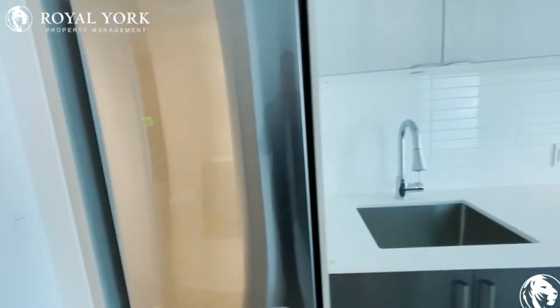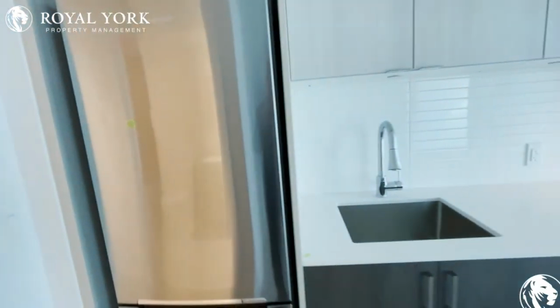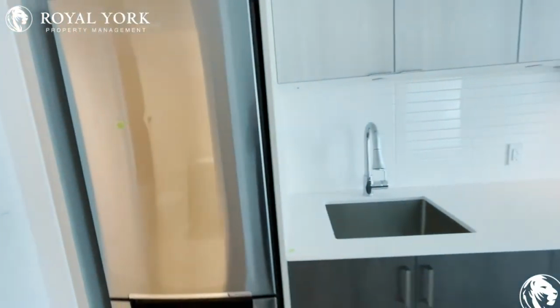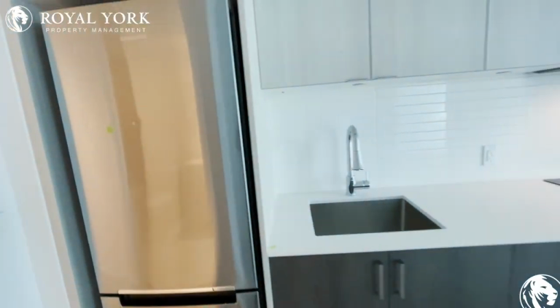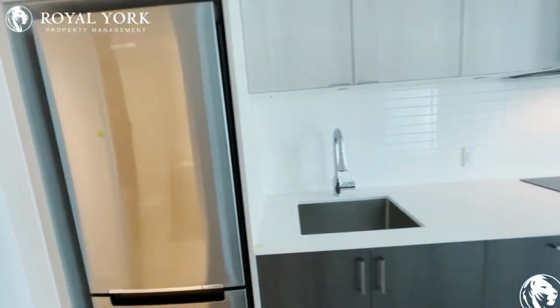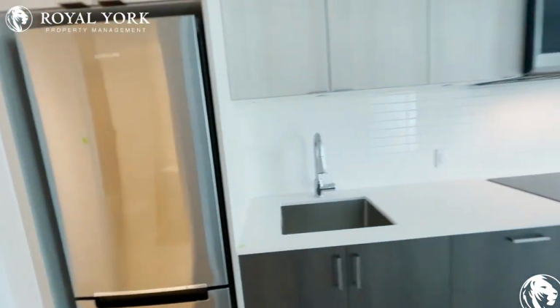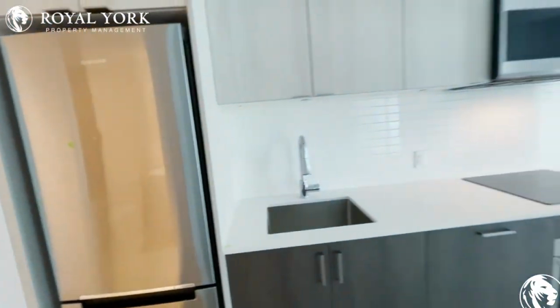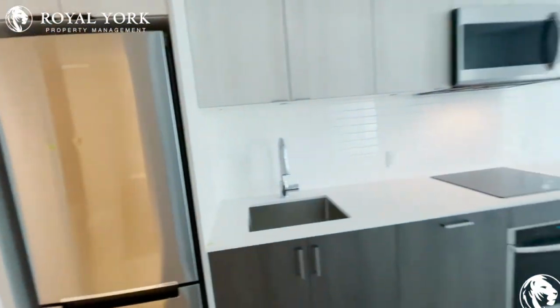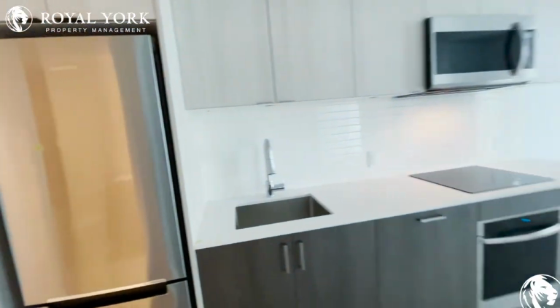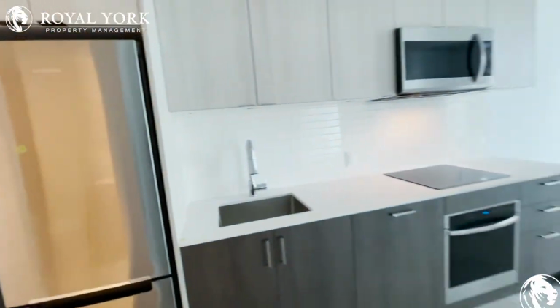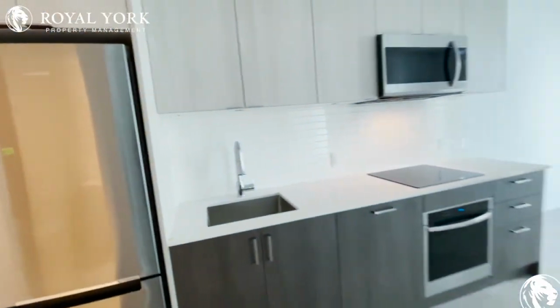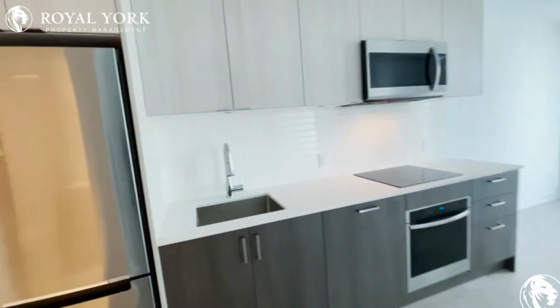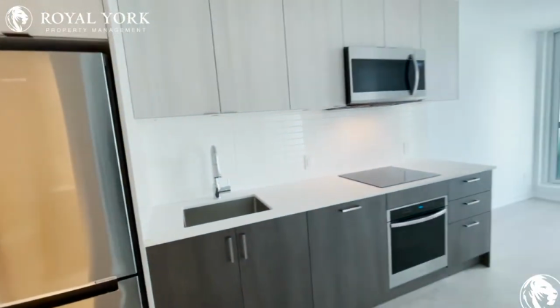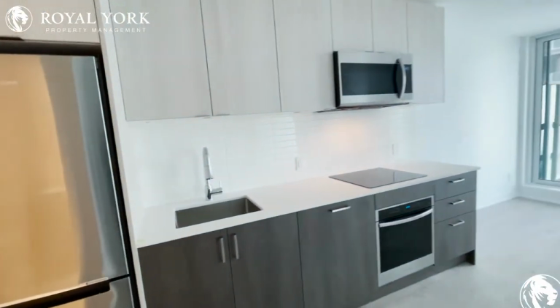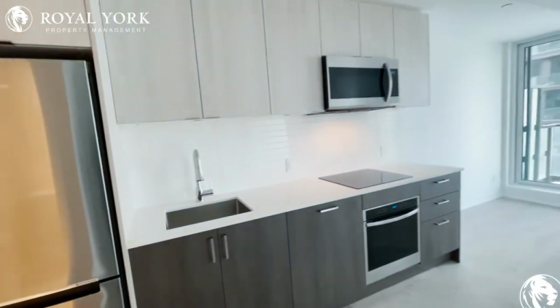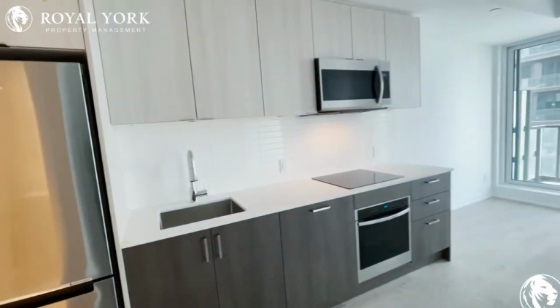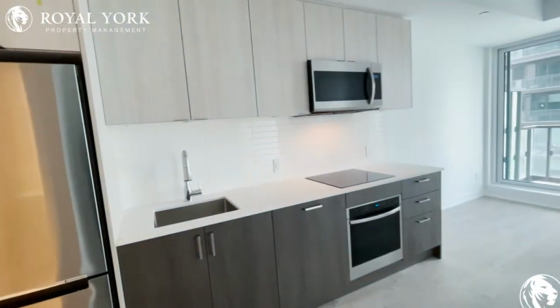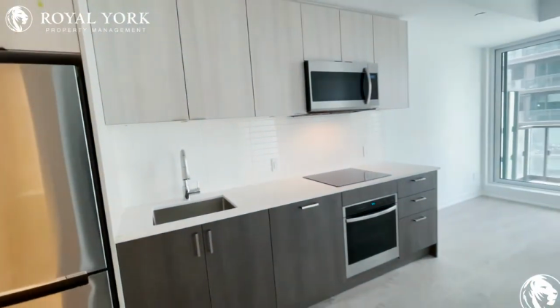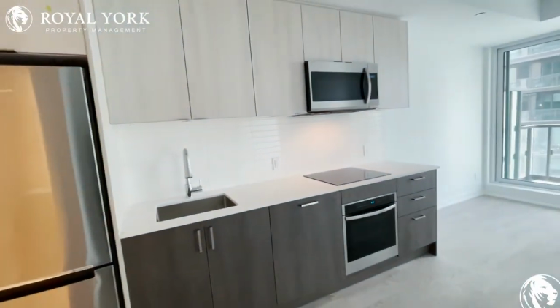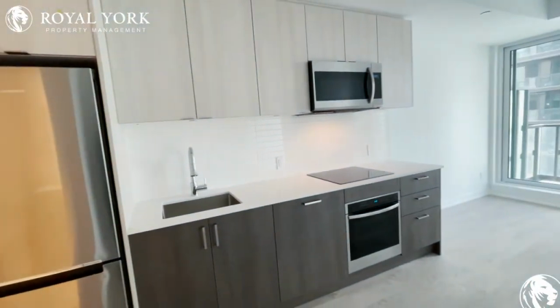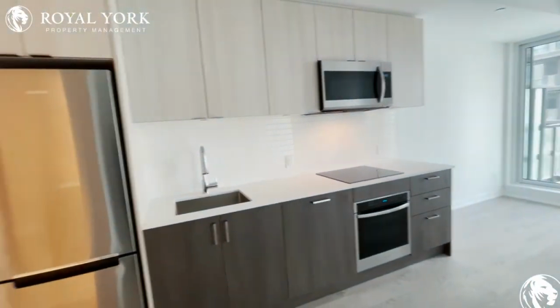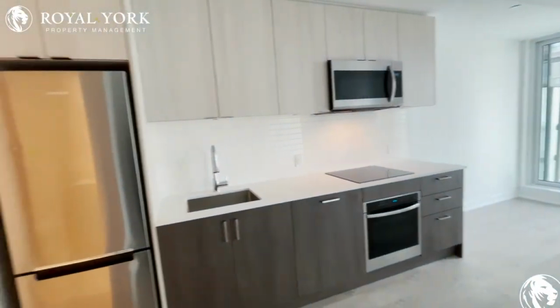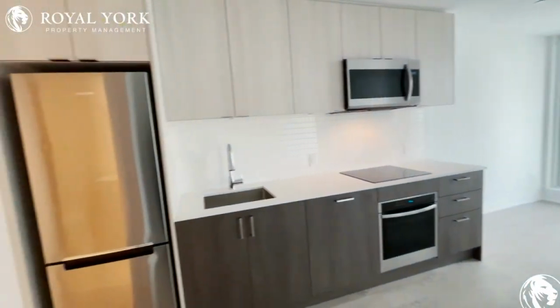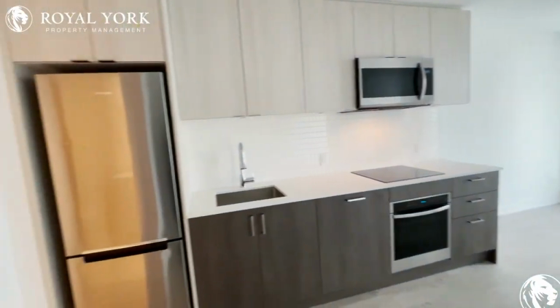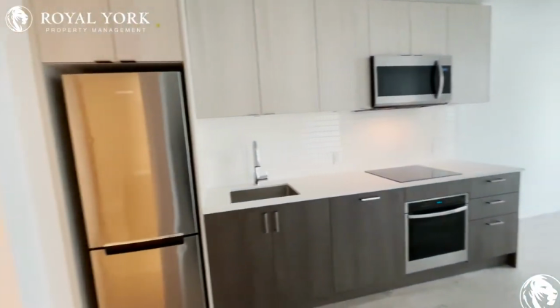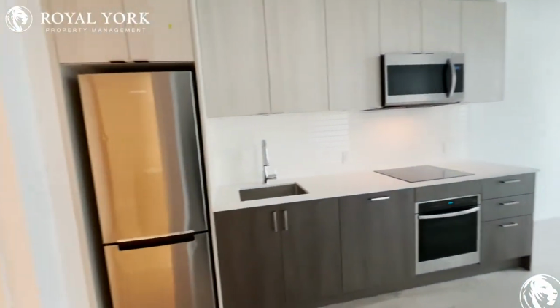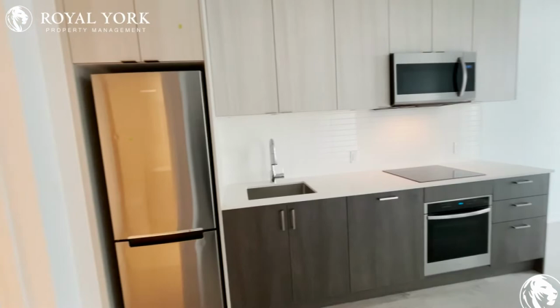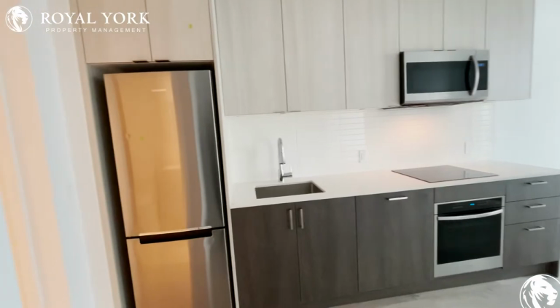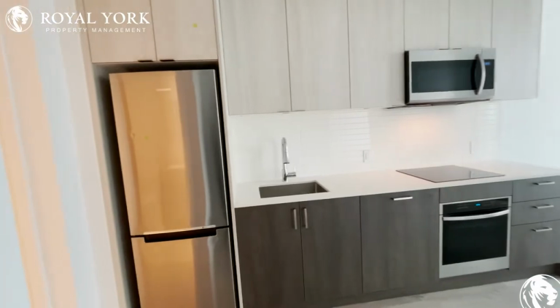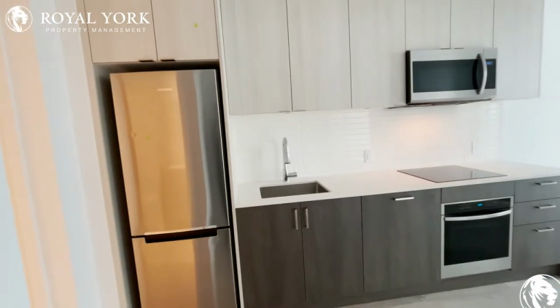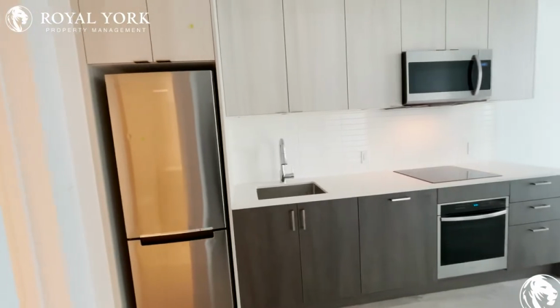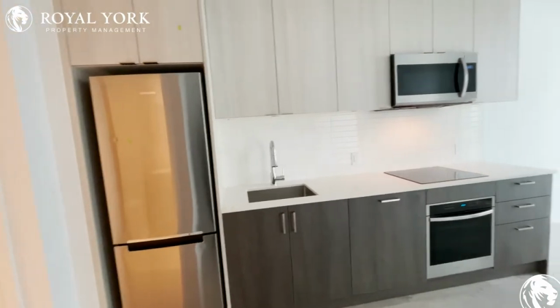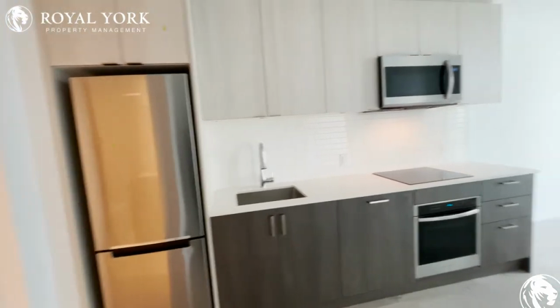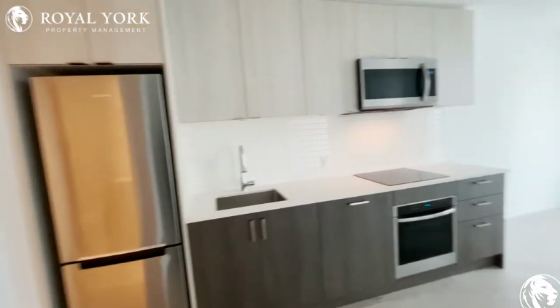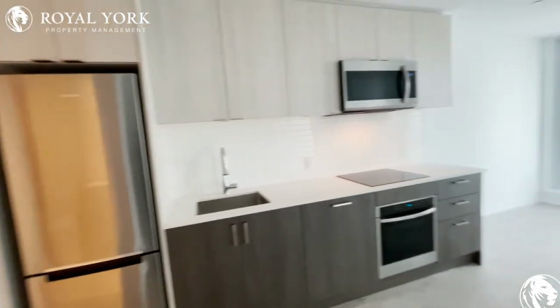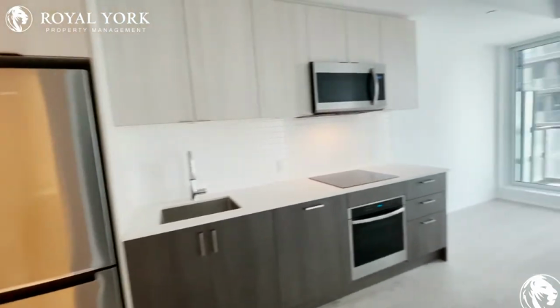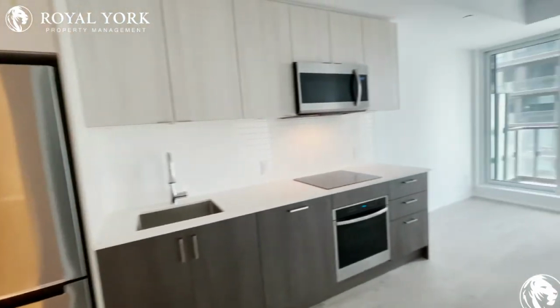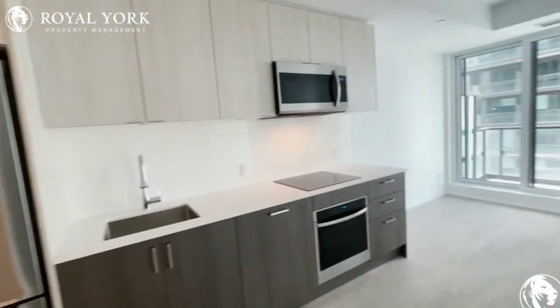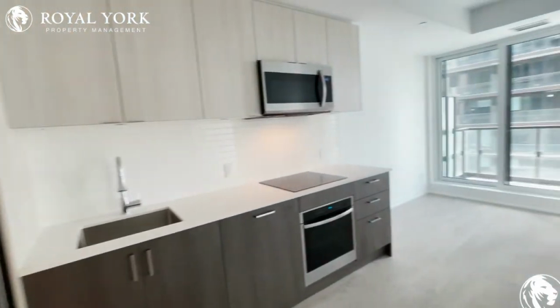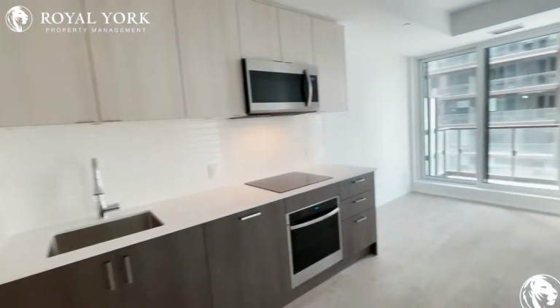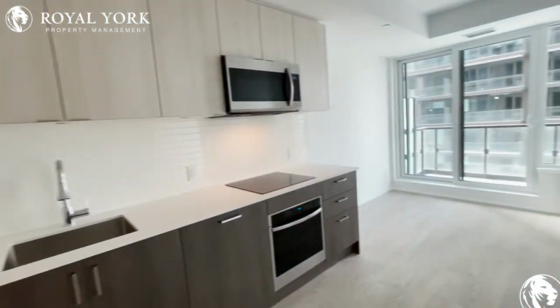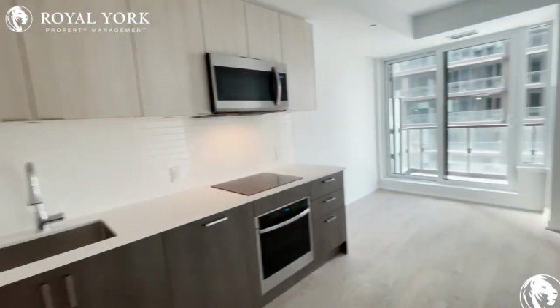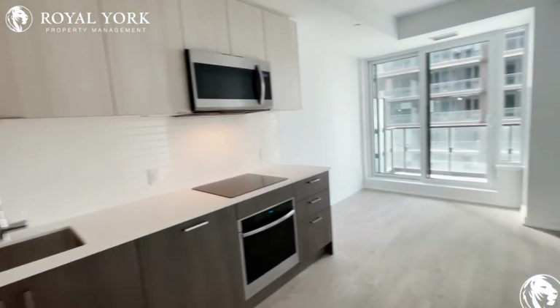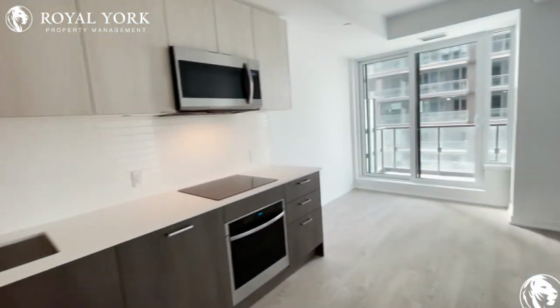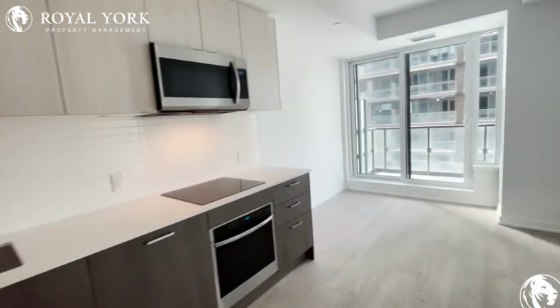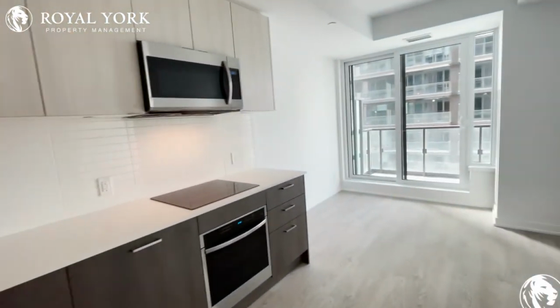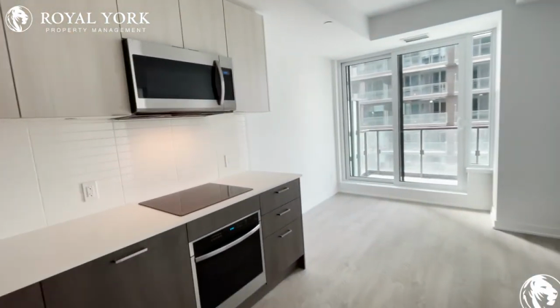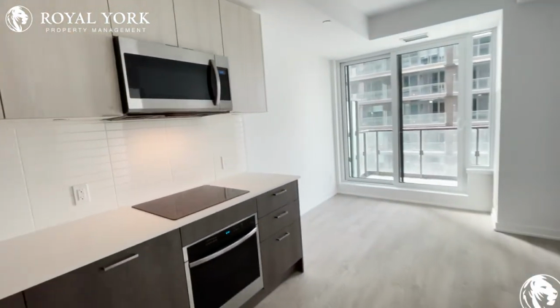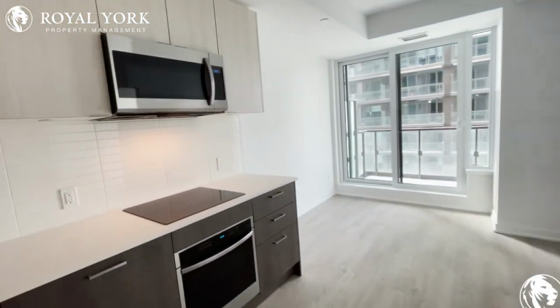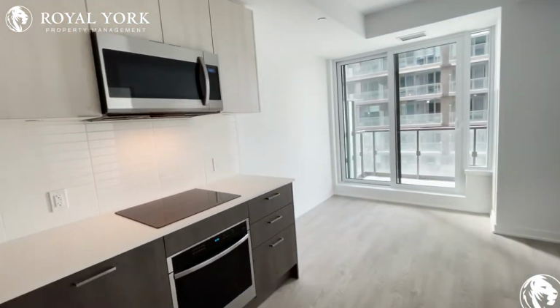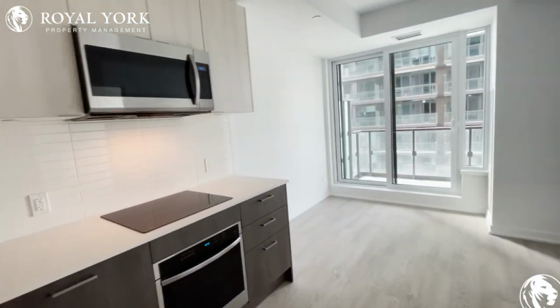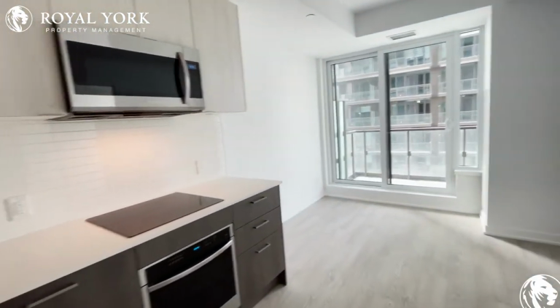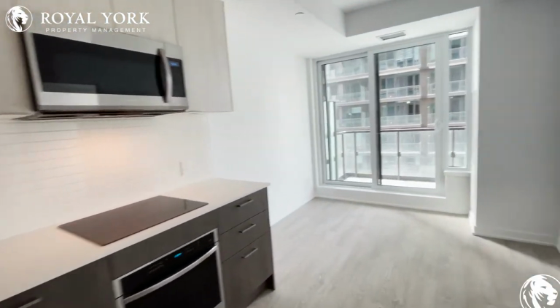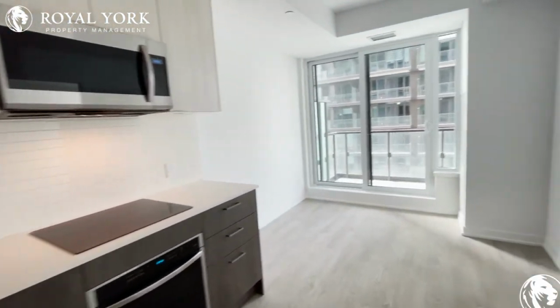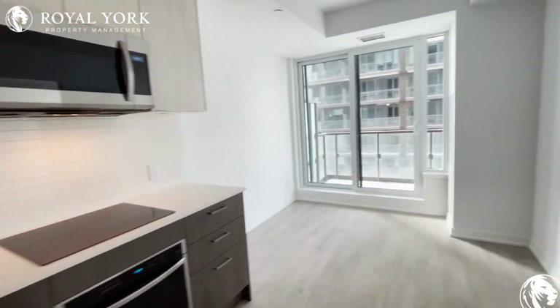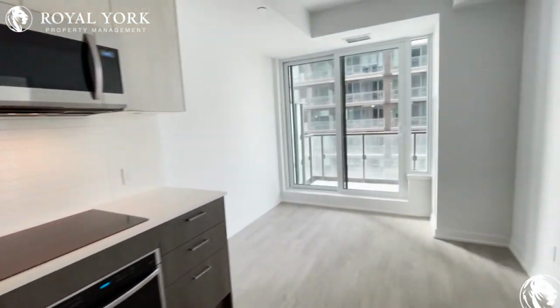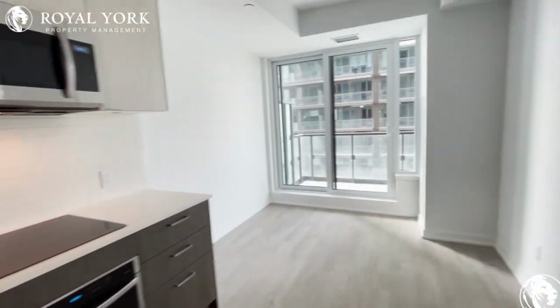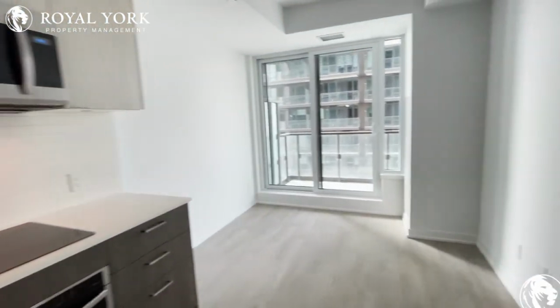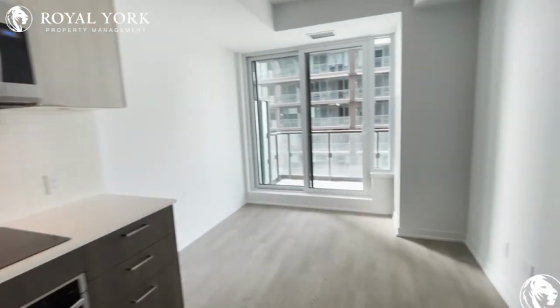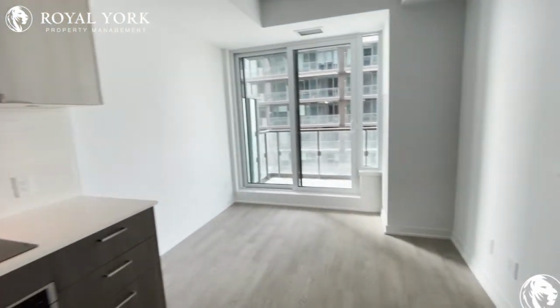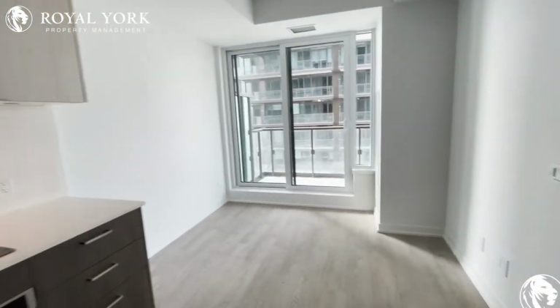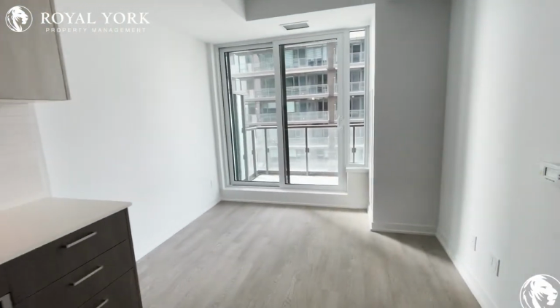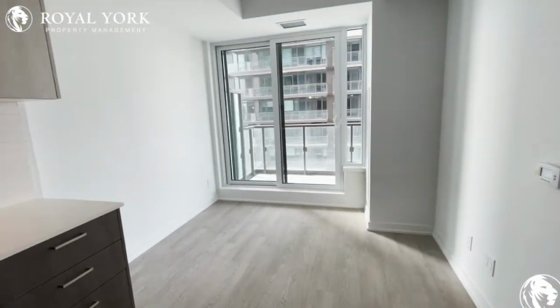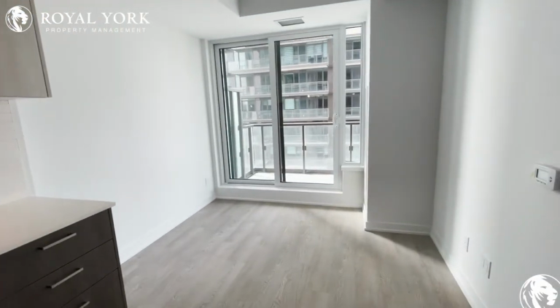Here we have your kitchen with new stainless steel appliances, tons of cabinet space and countertop space.